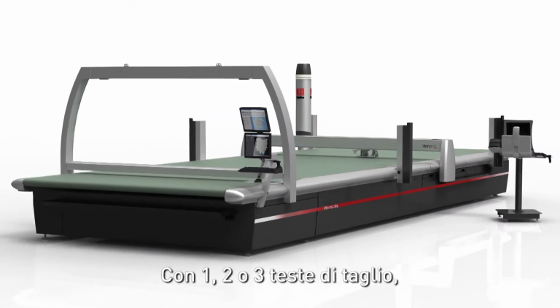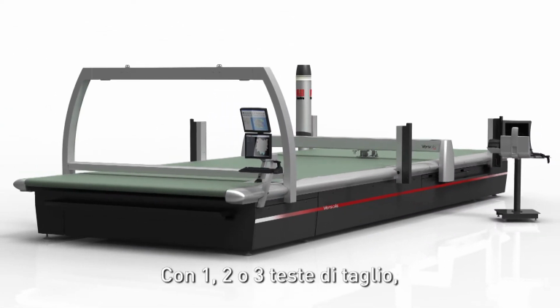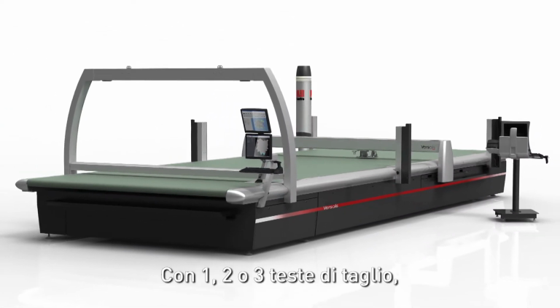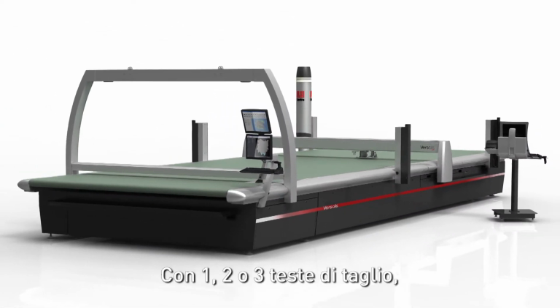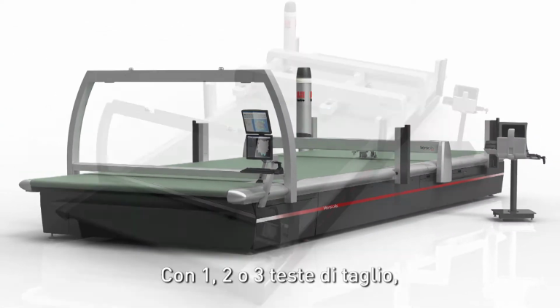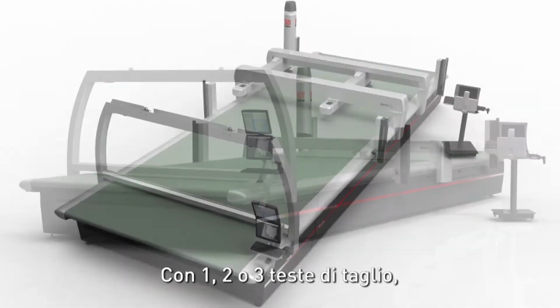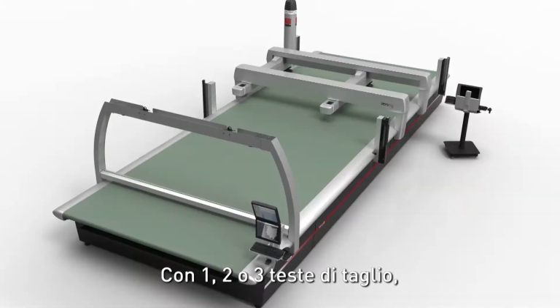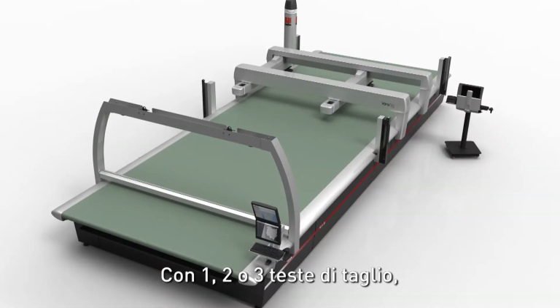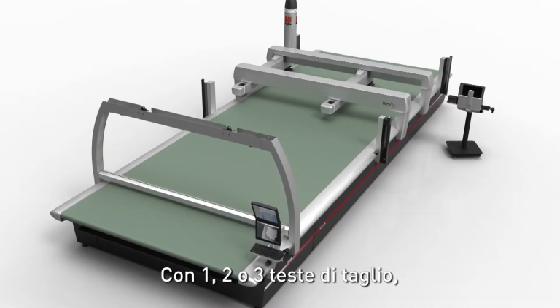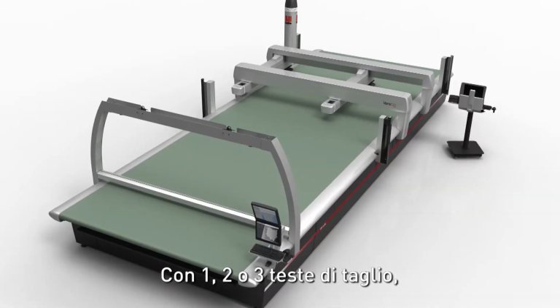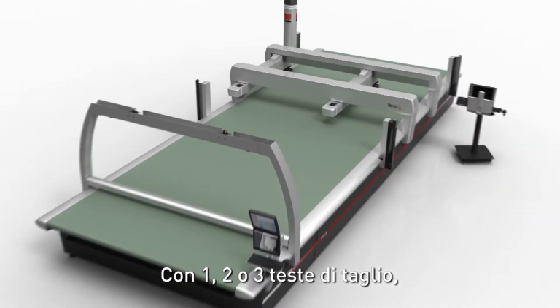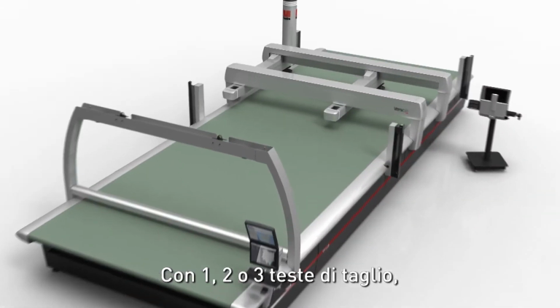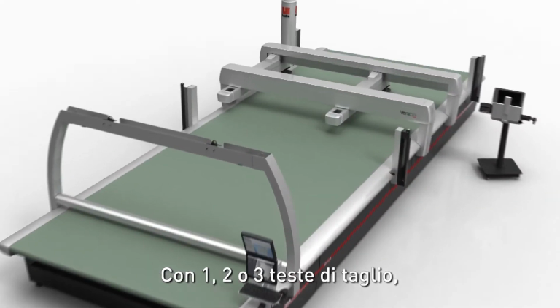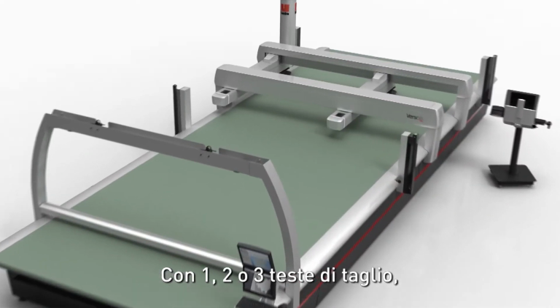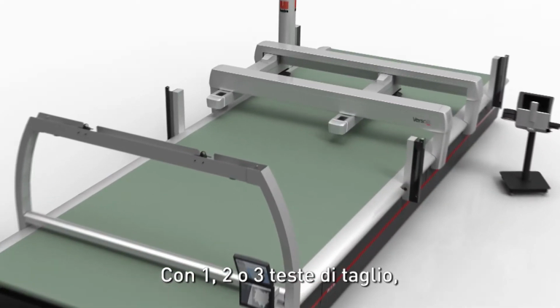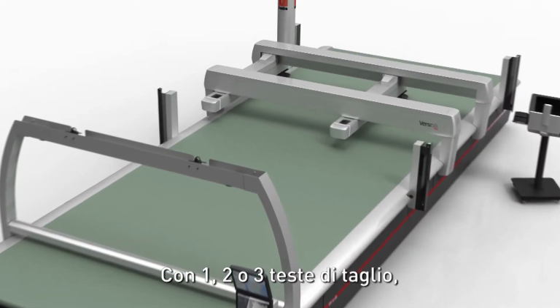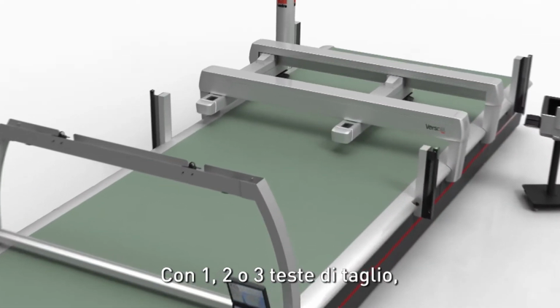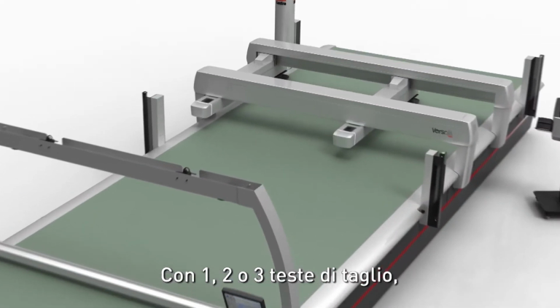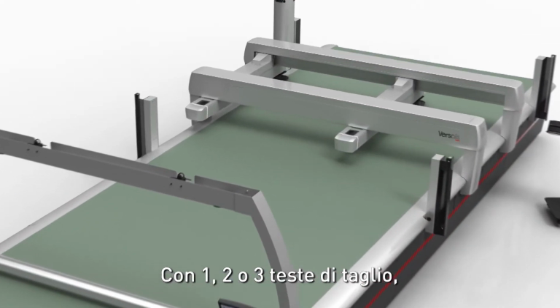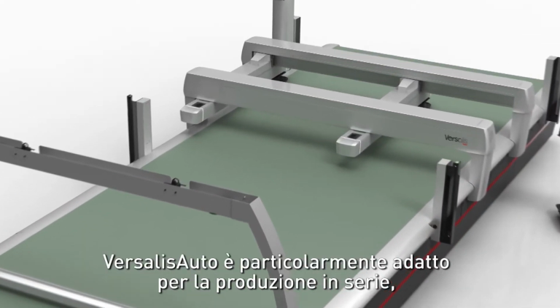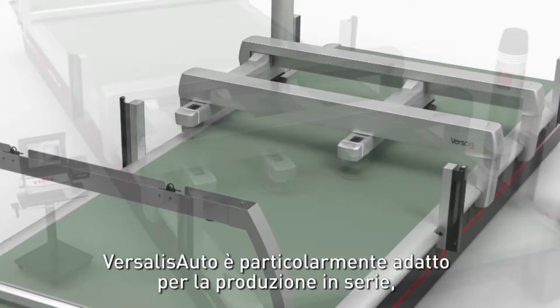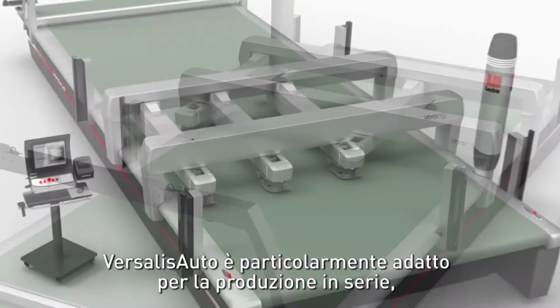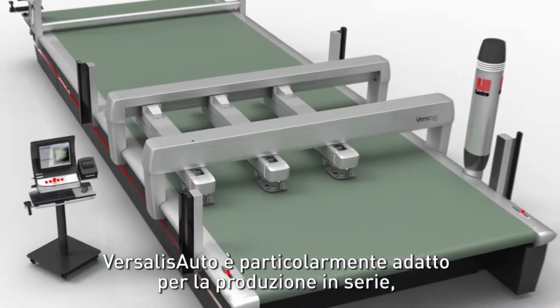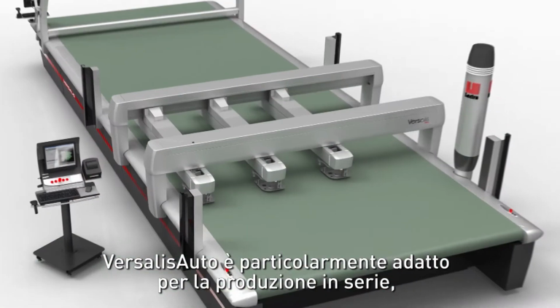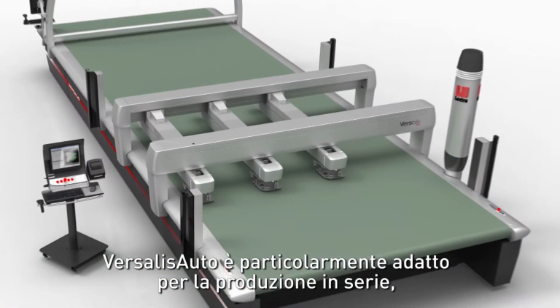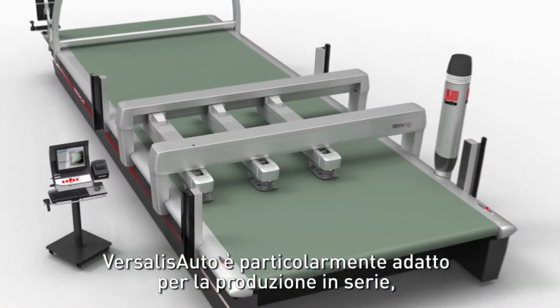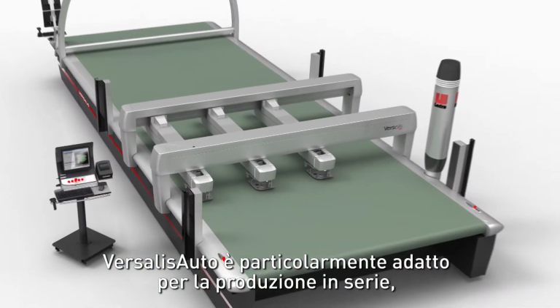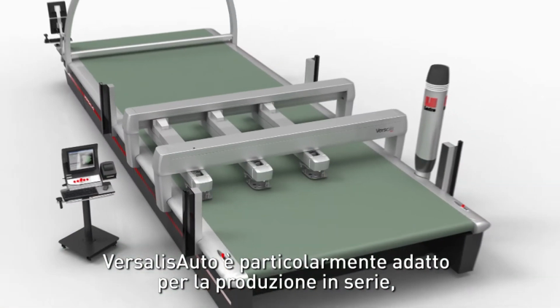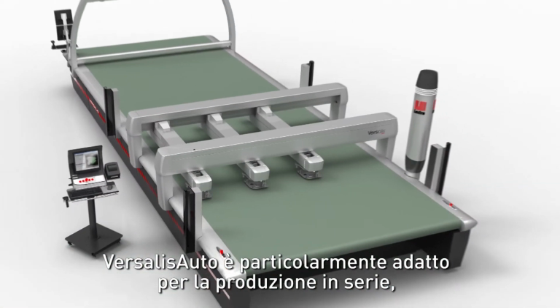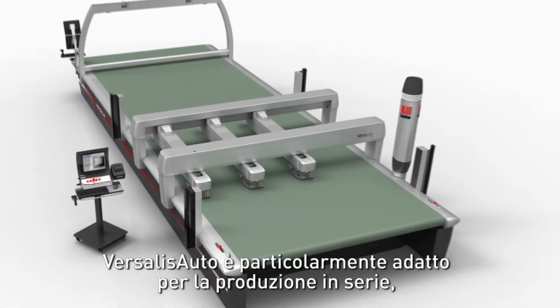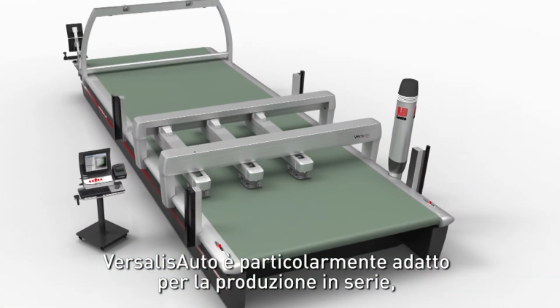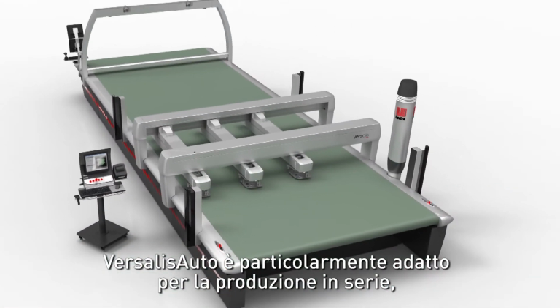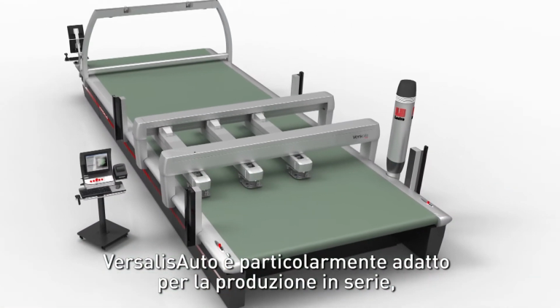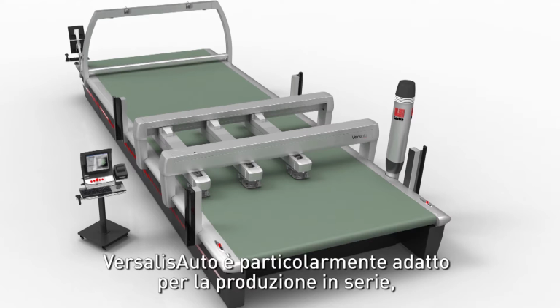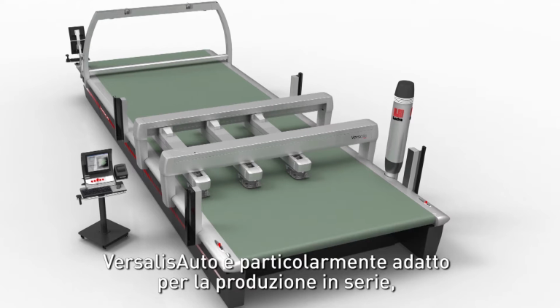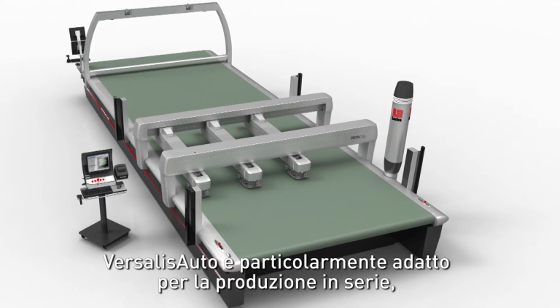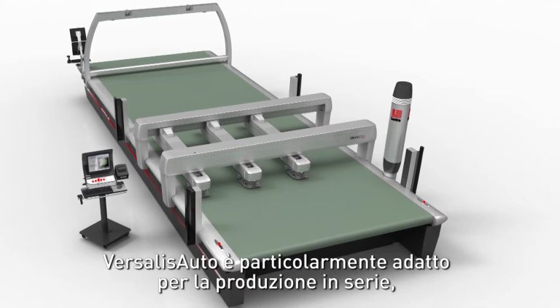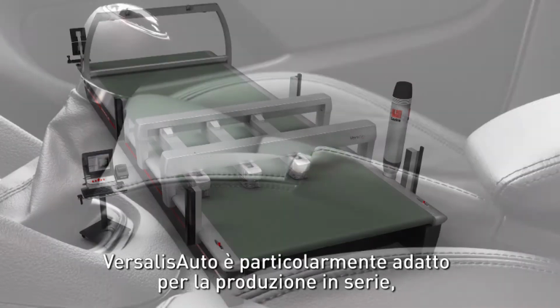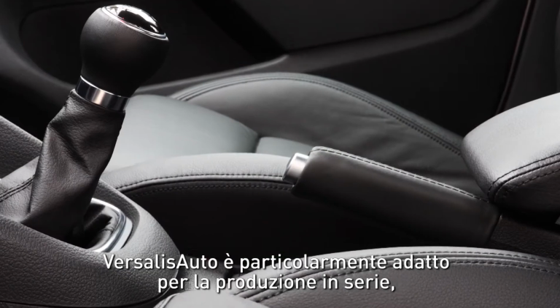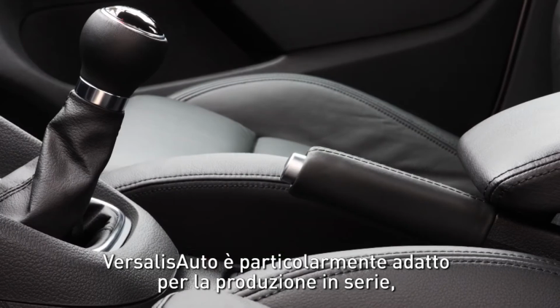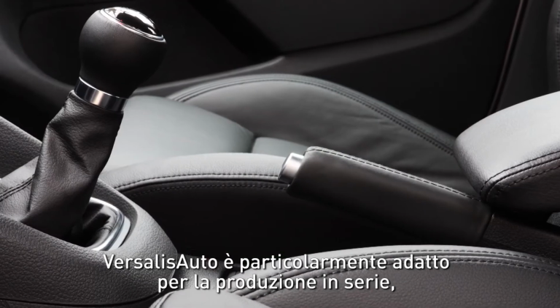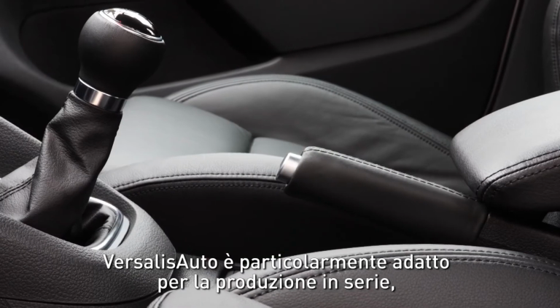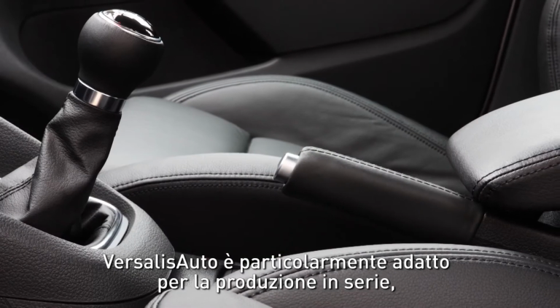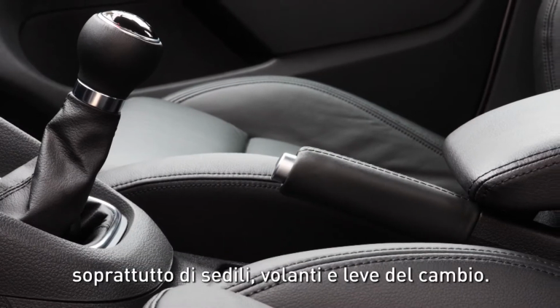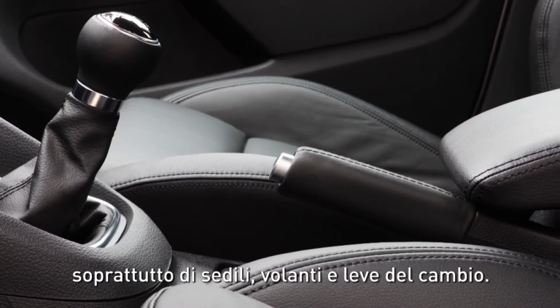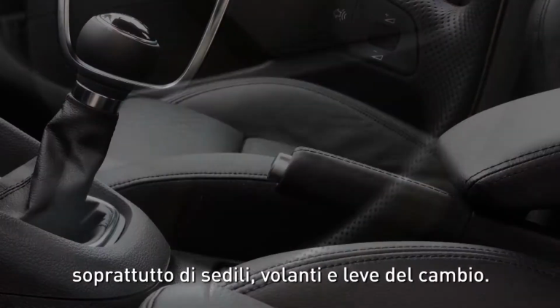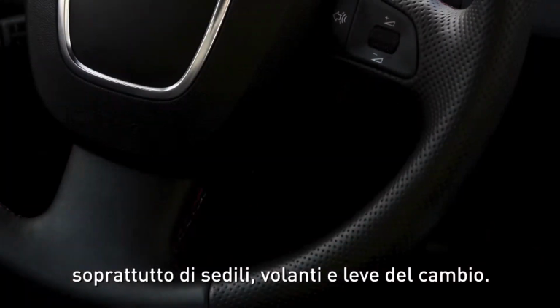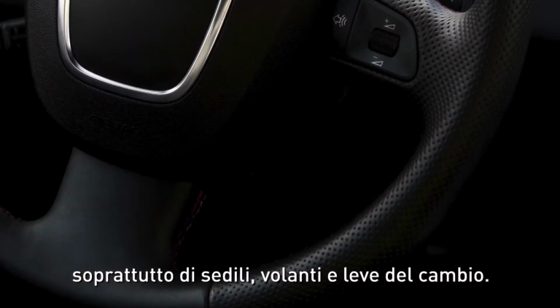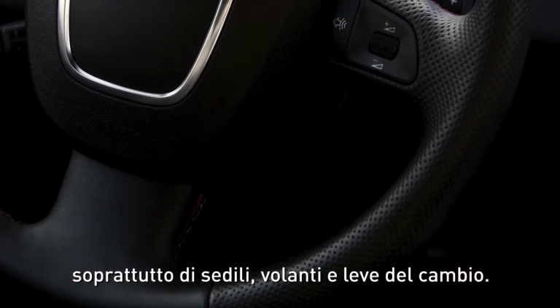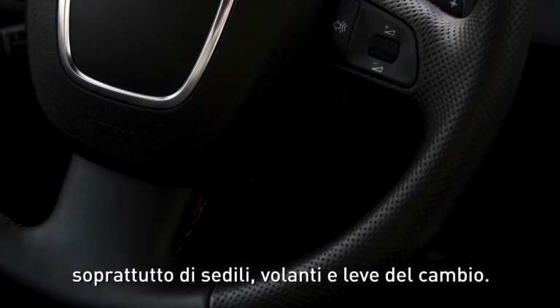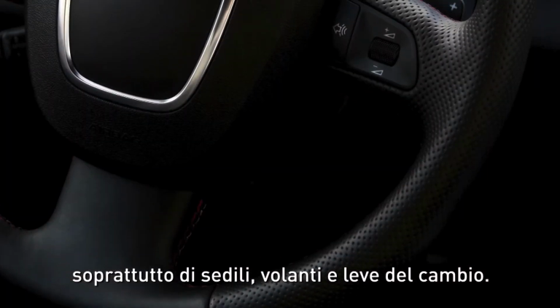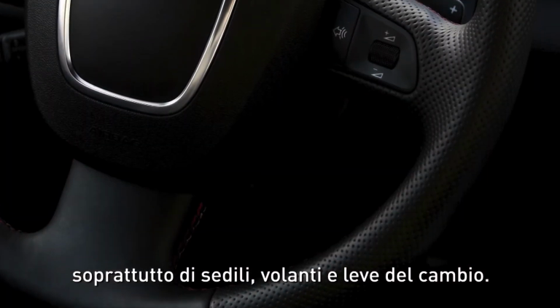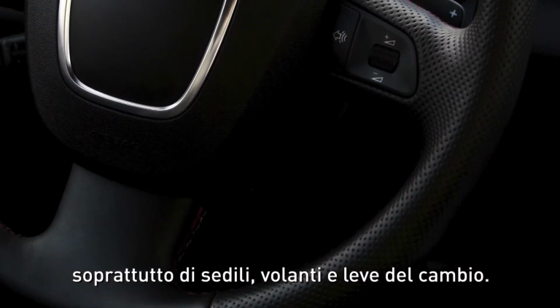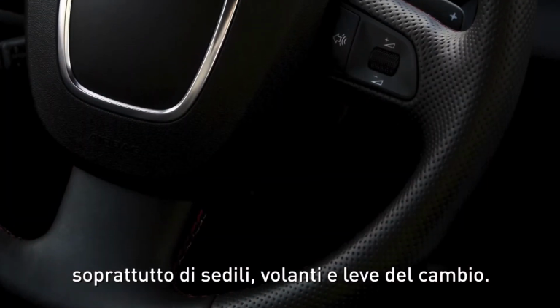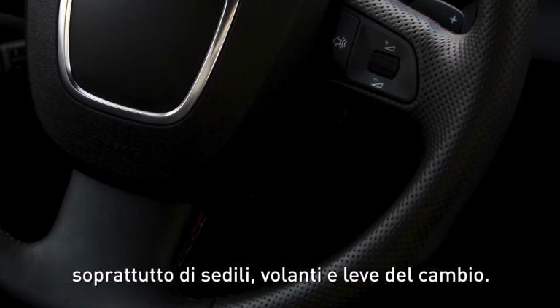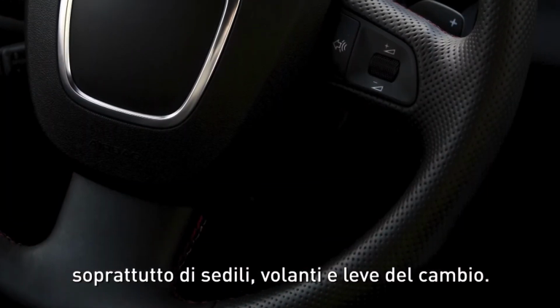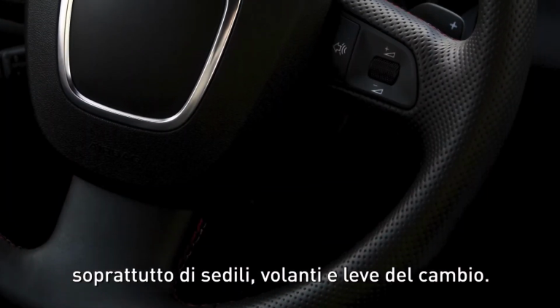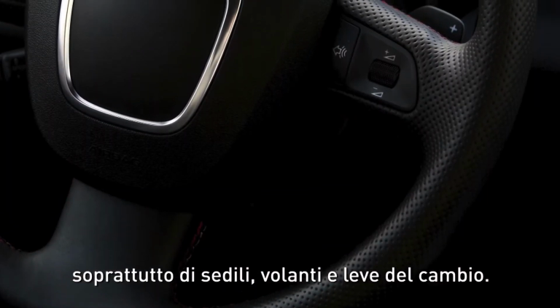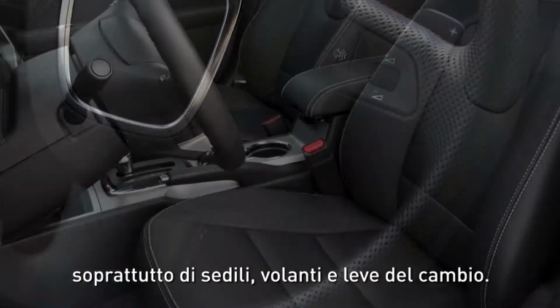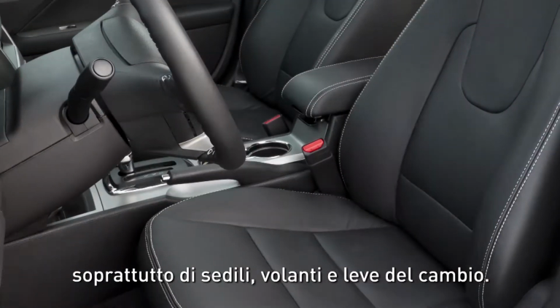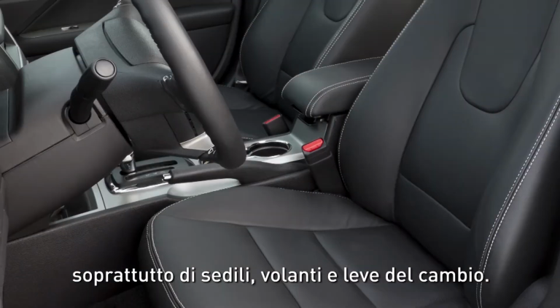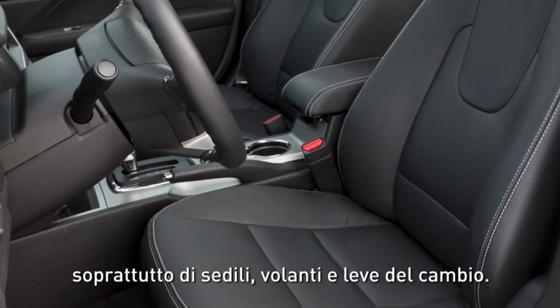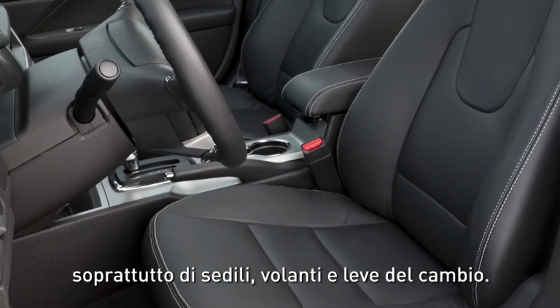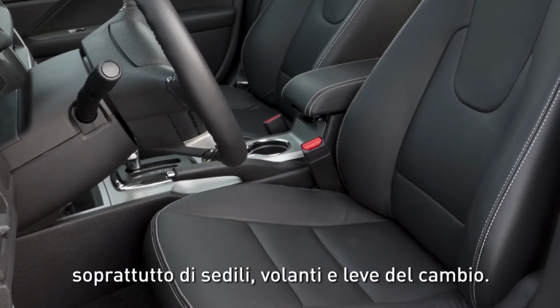With one, two or three cutting heads, Vesalis Auto is particularly suitable for mass production, especially for seats, steering wheels and gear sticks.